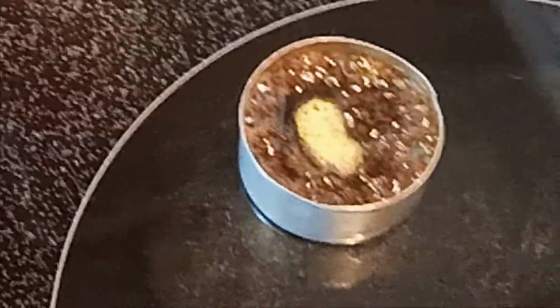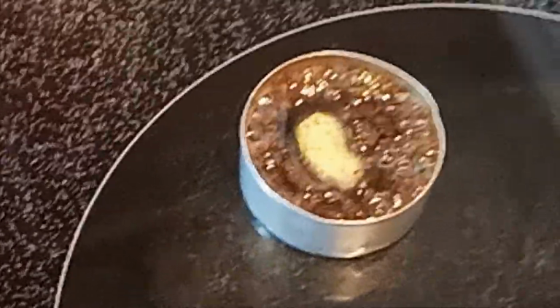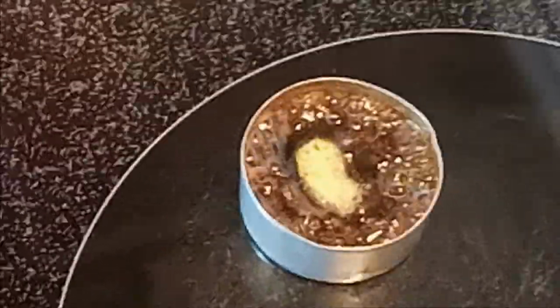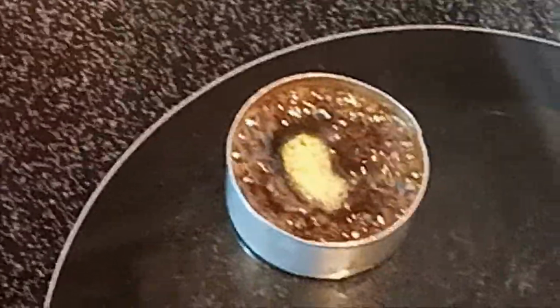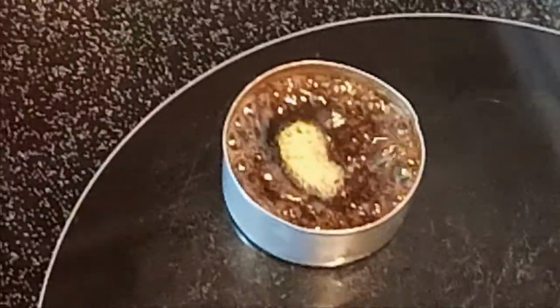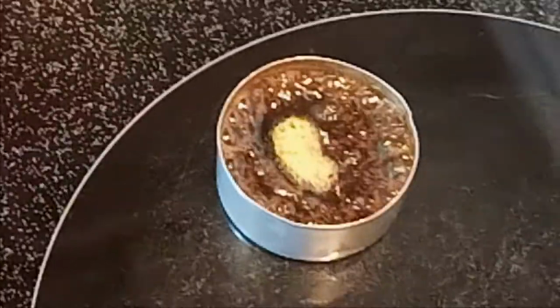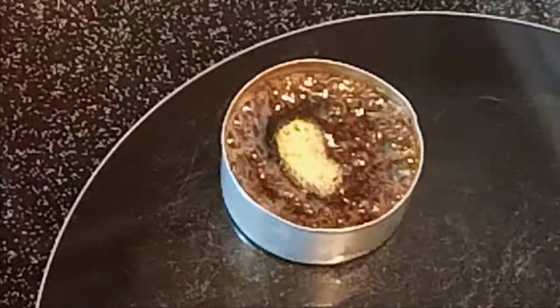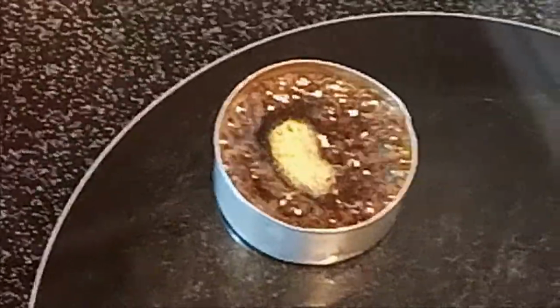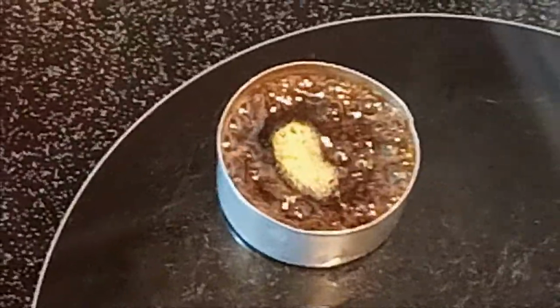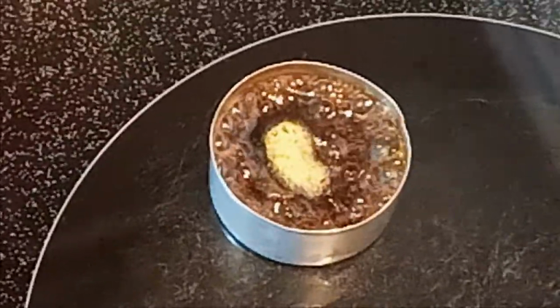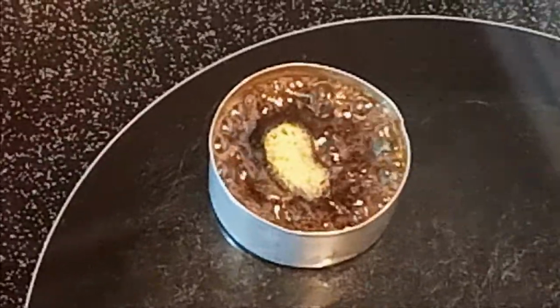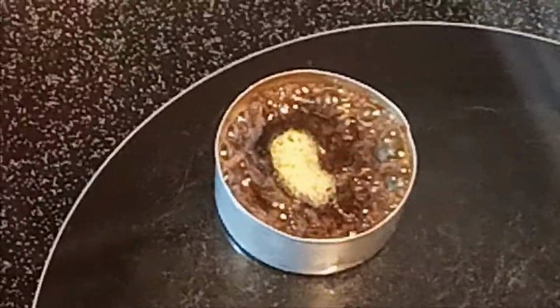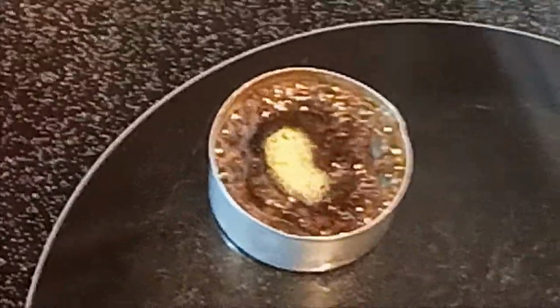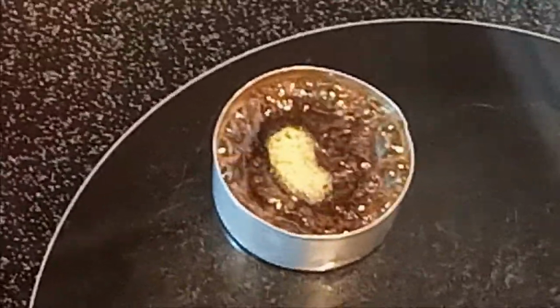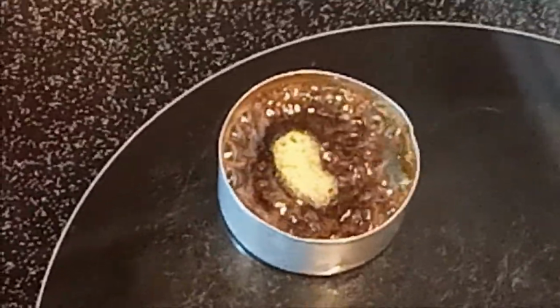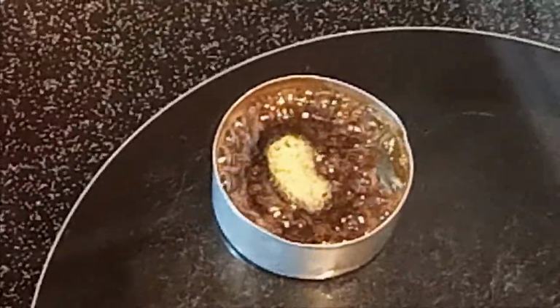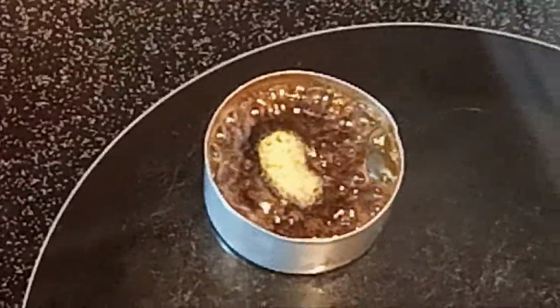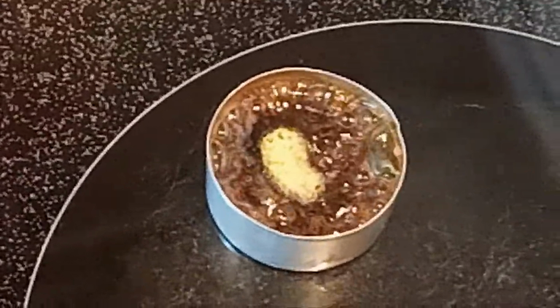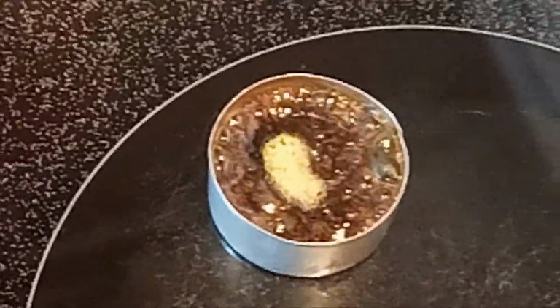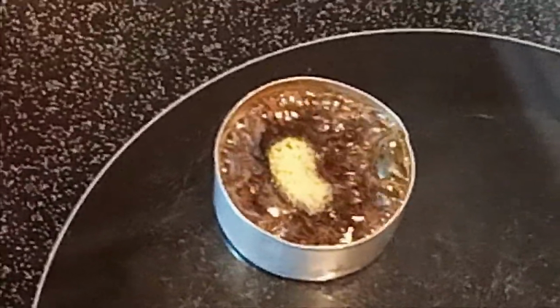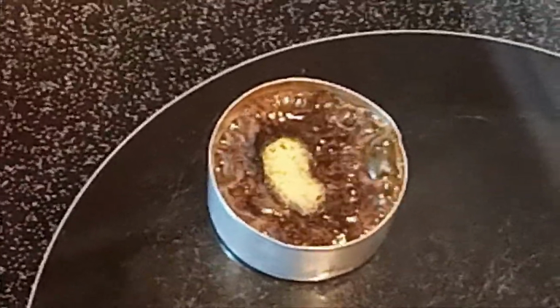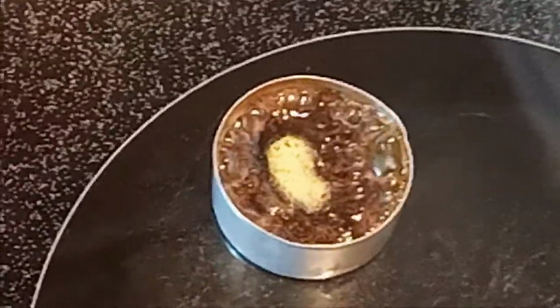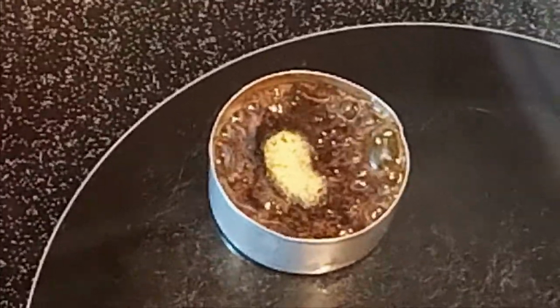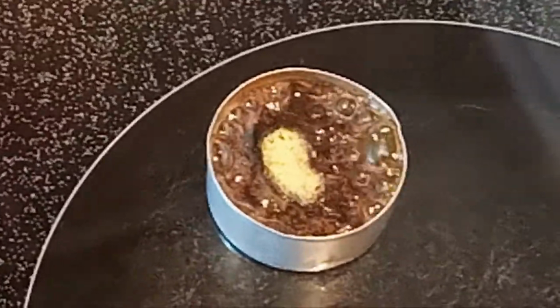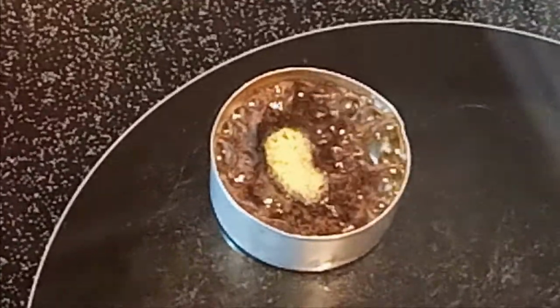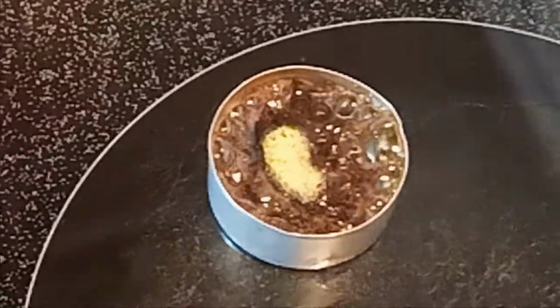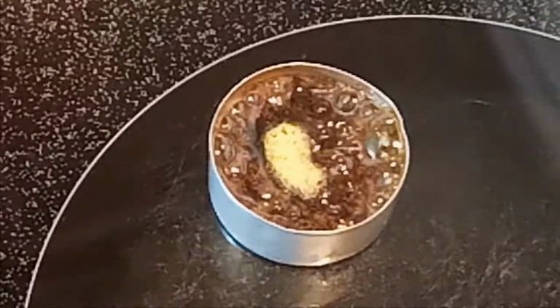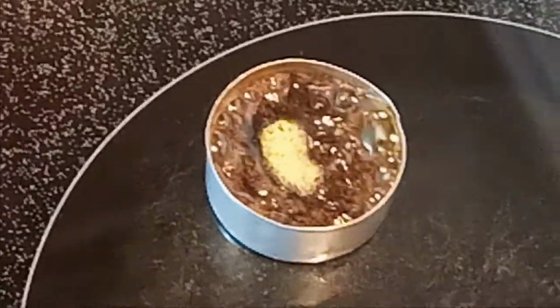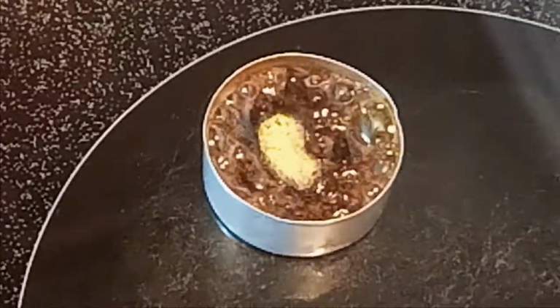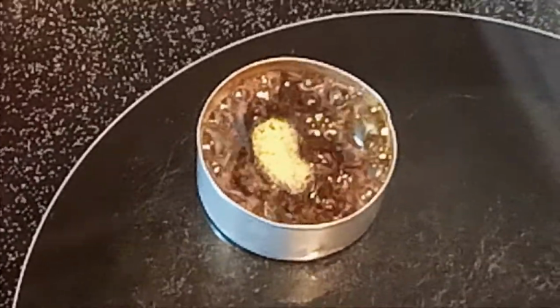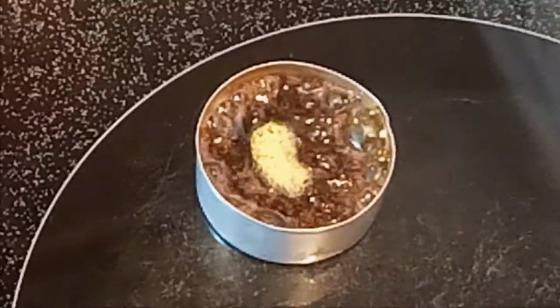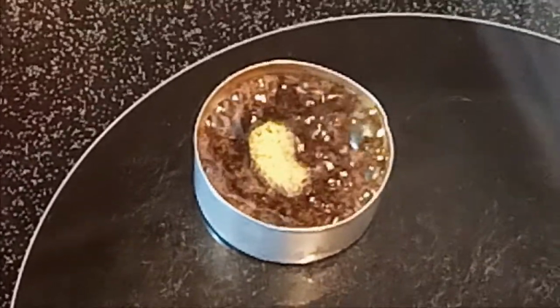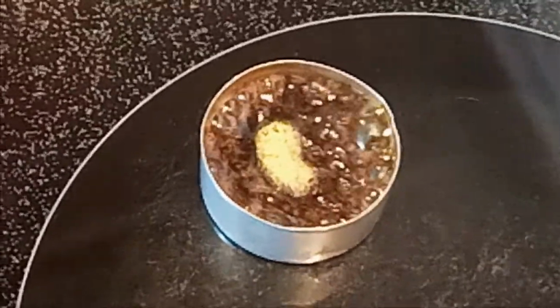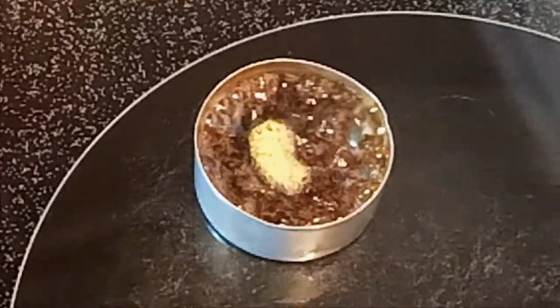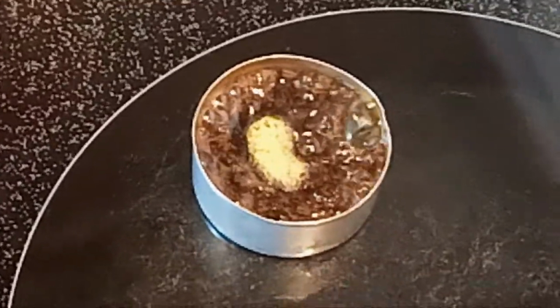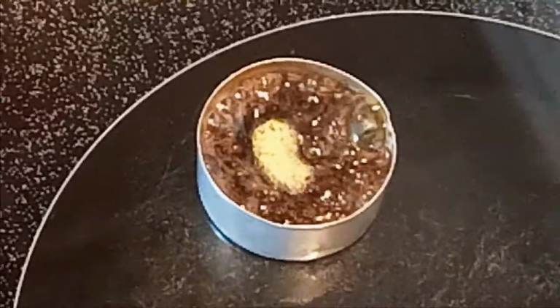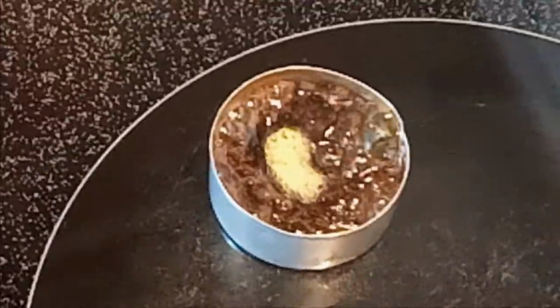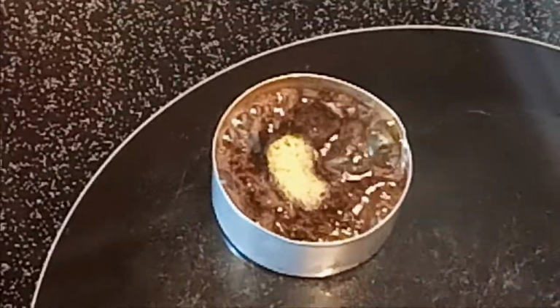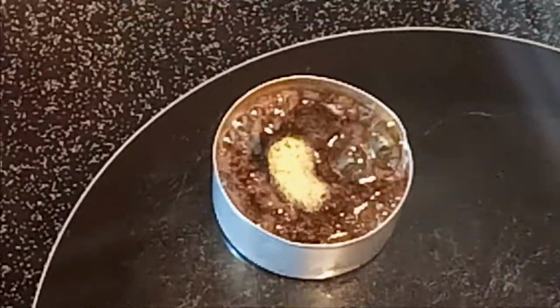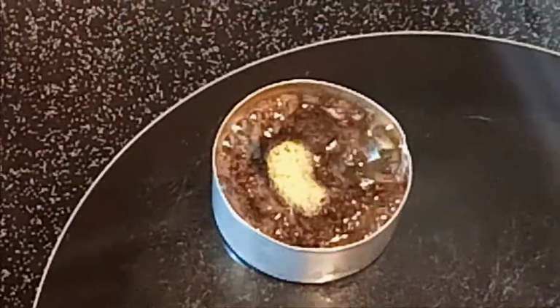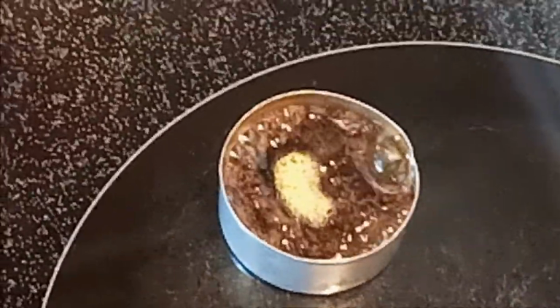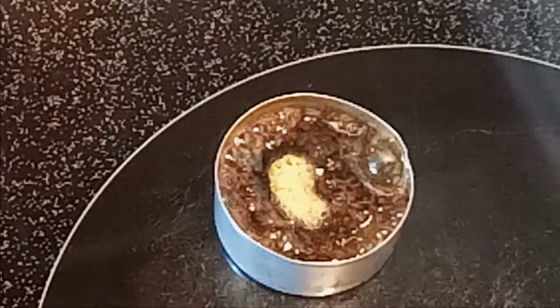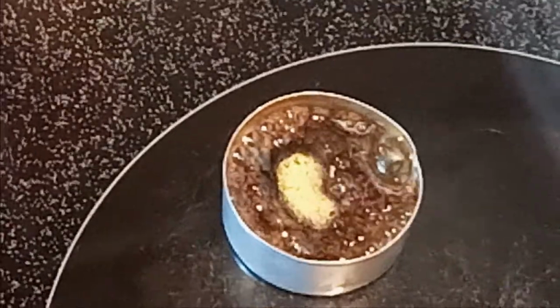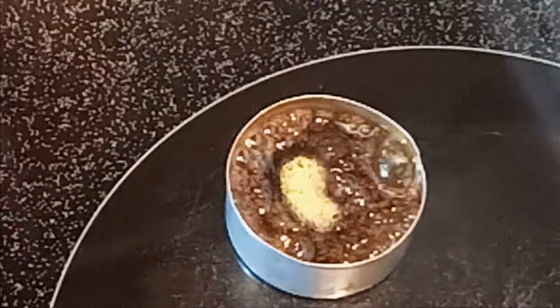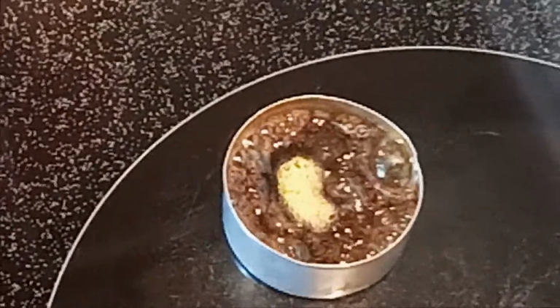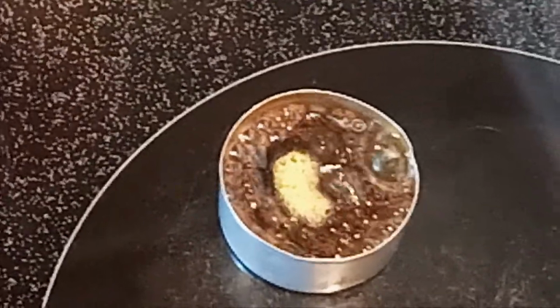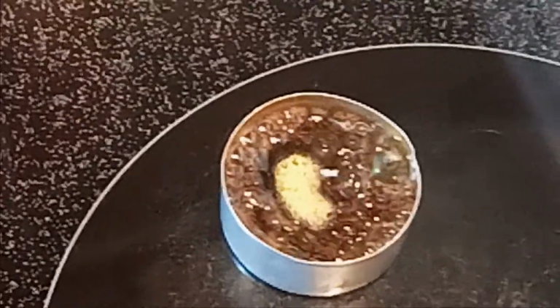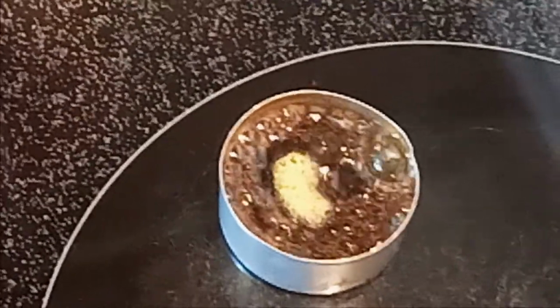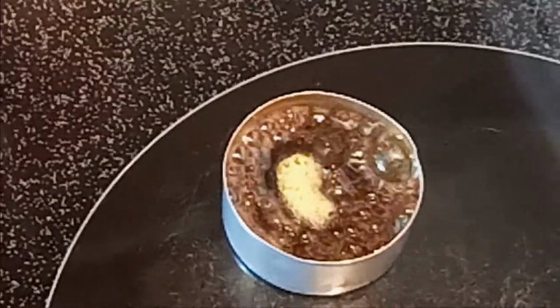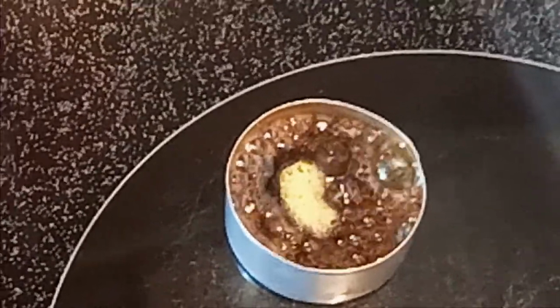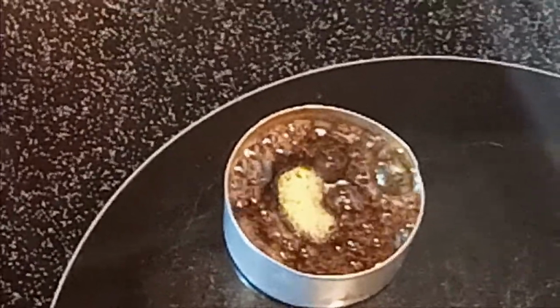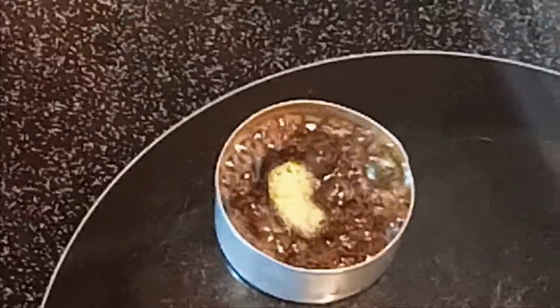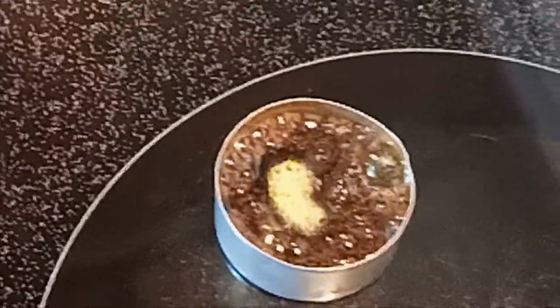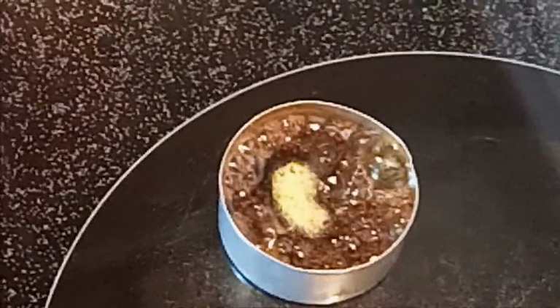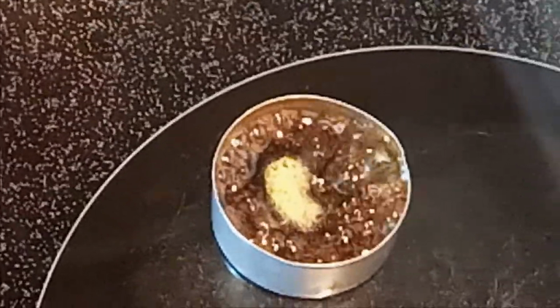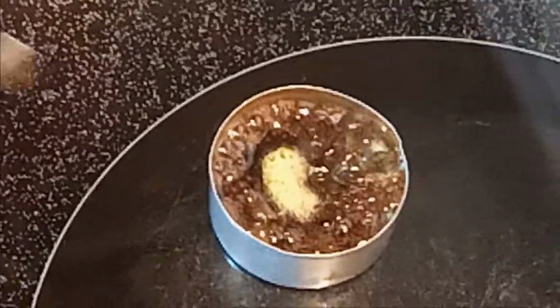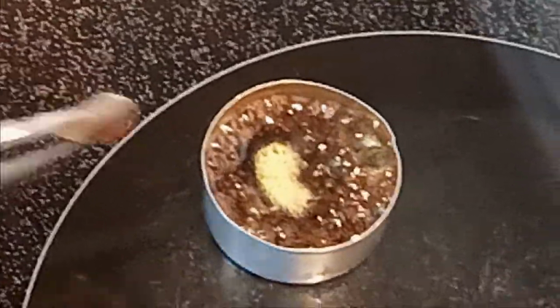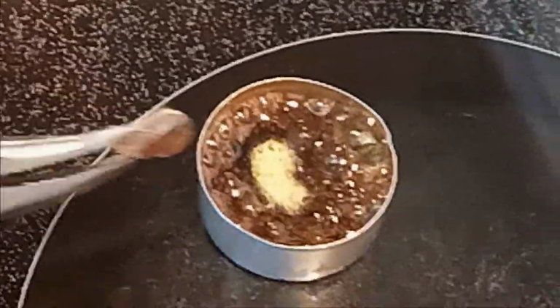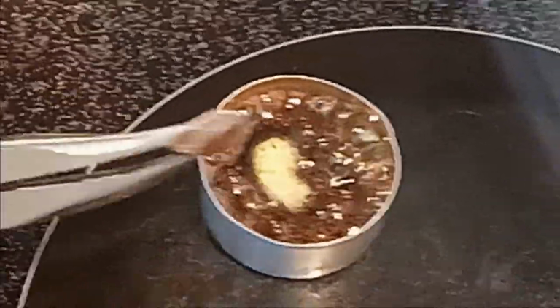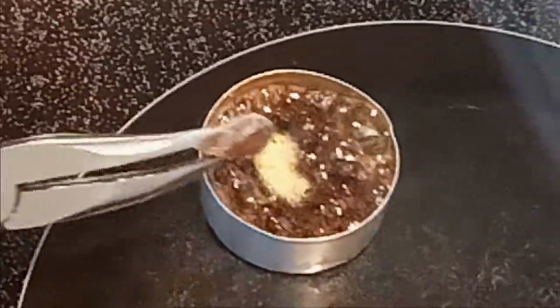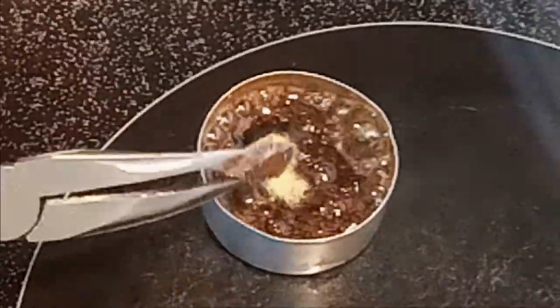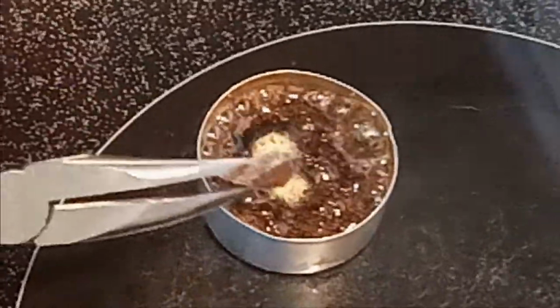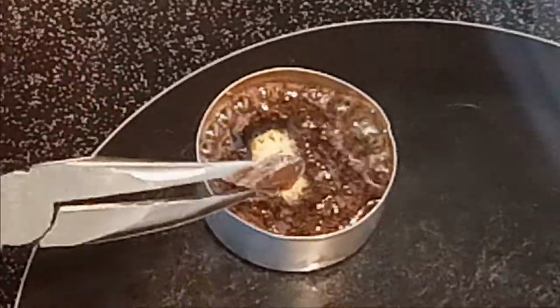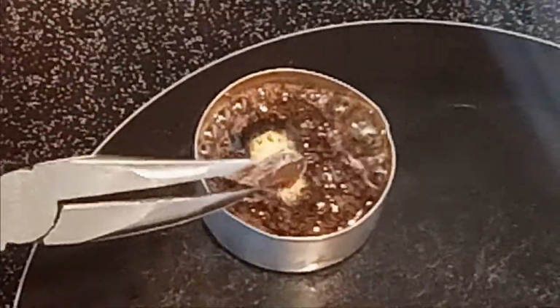It's difficult to add small or powder rosin at this time, because they may fall on the surface of the stove.